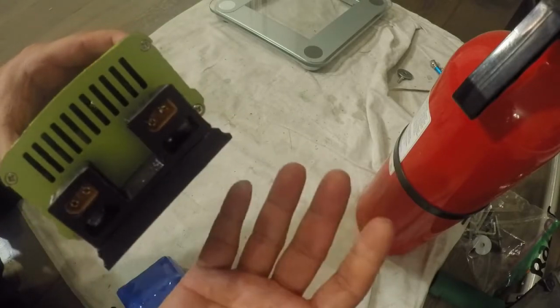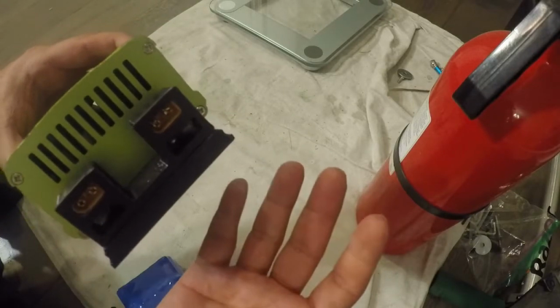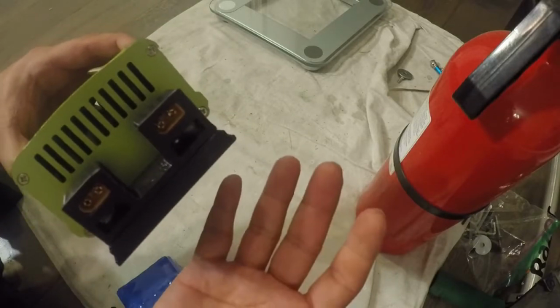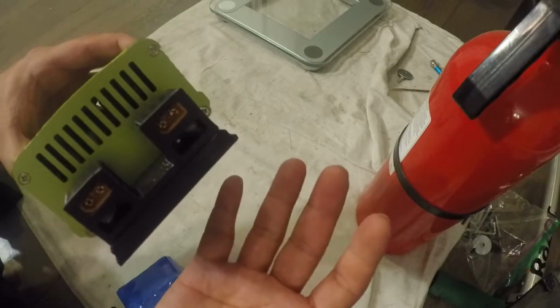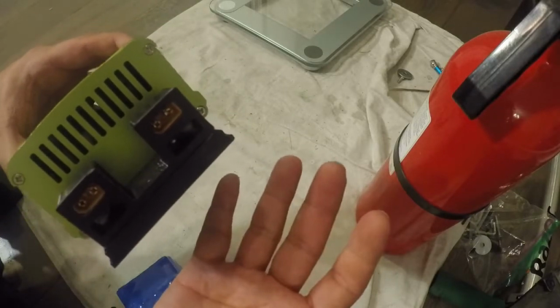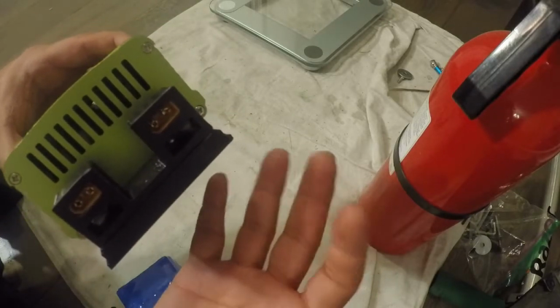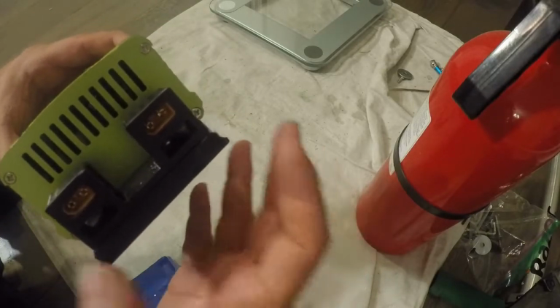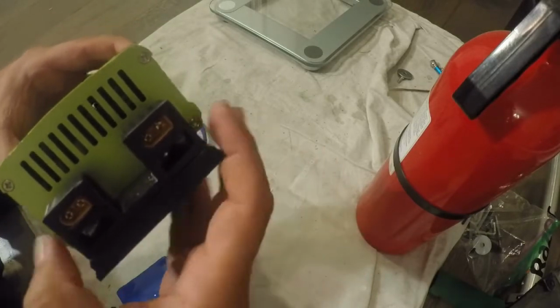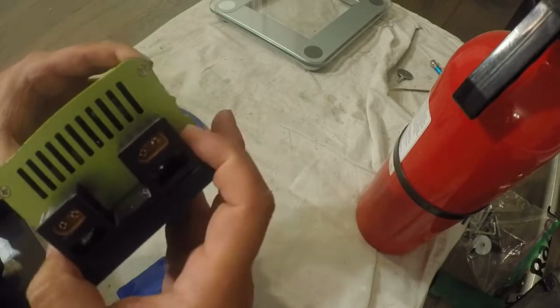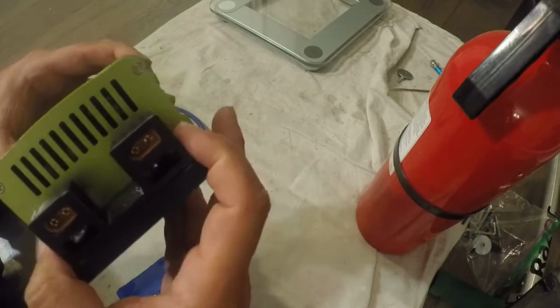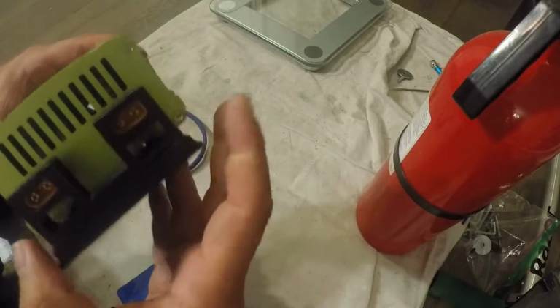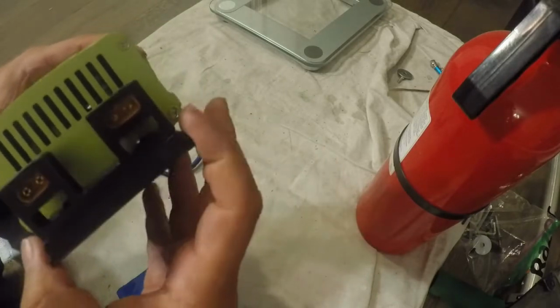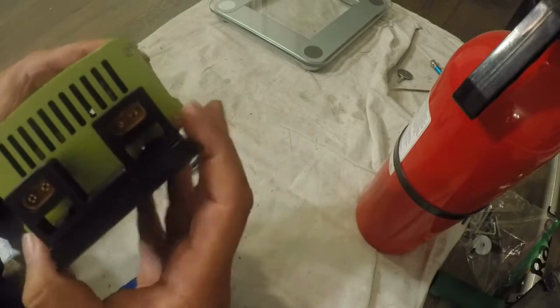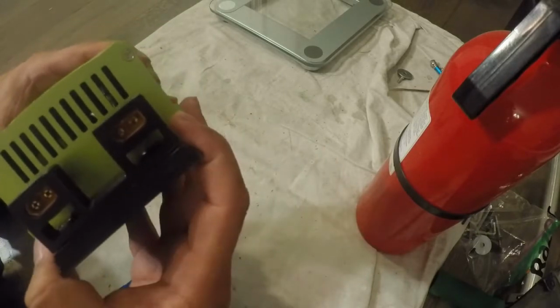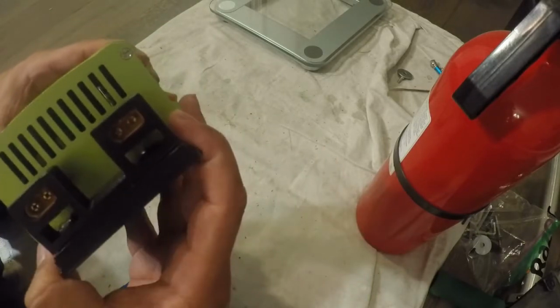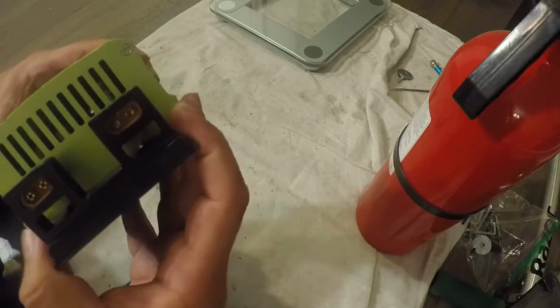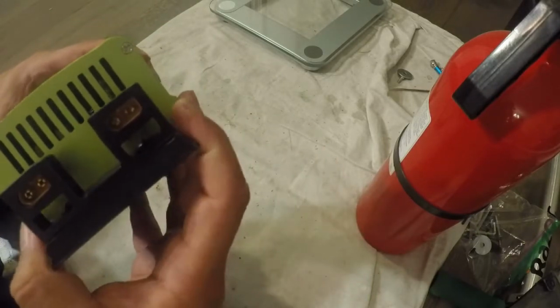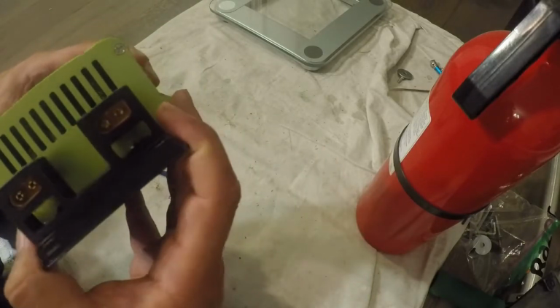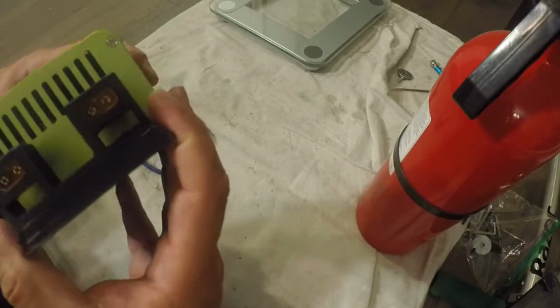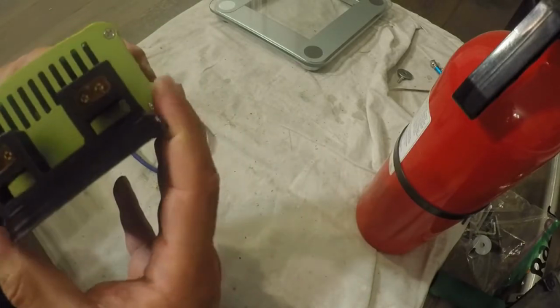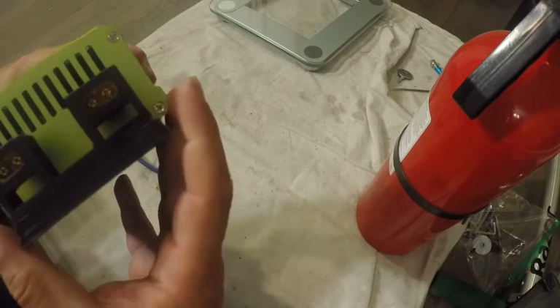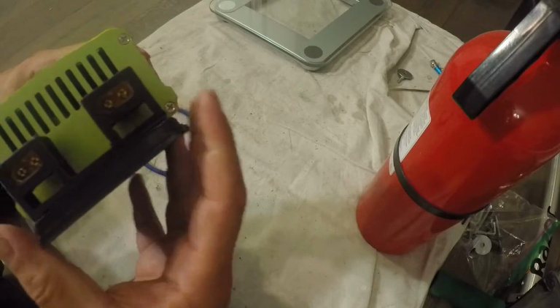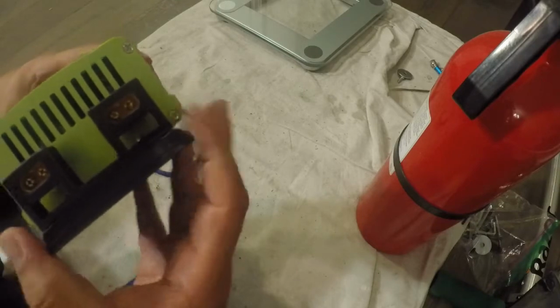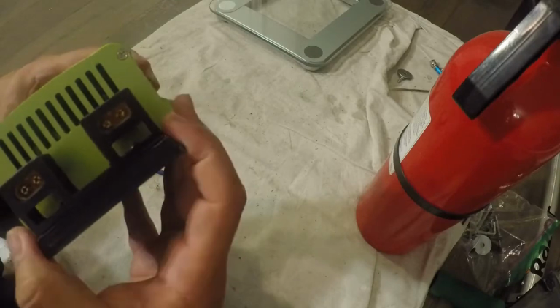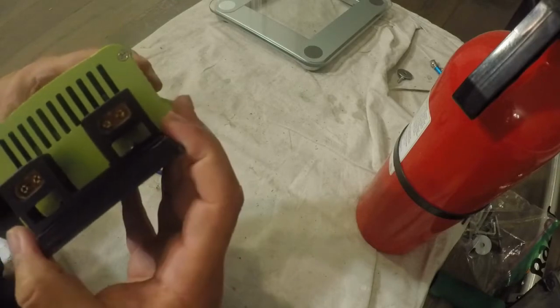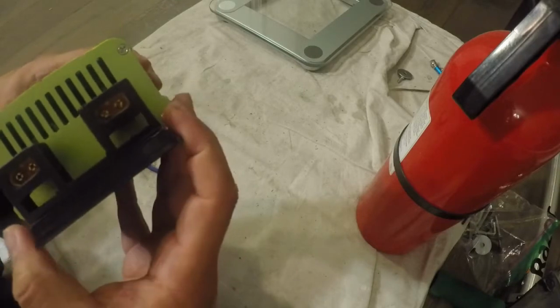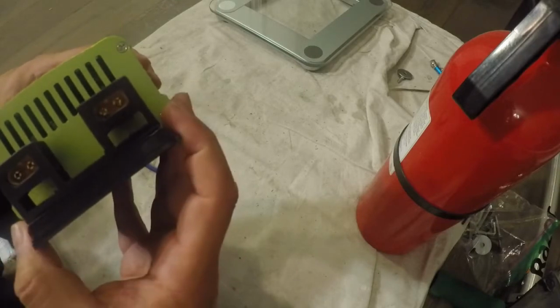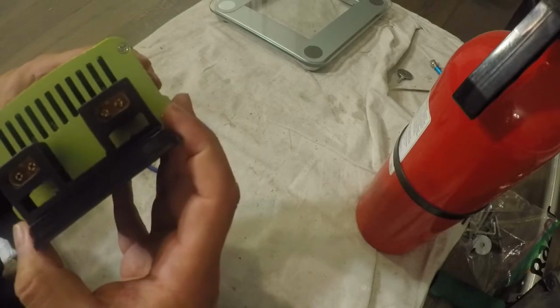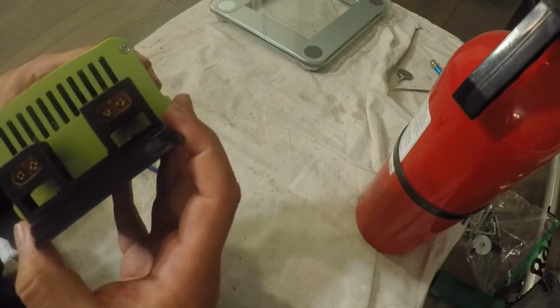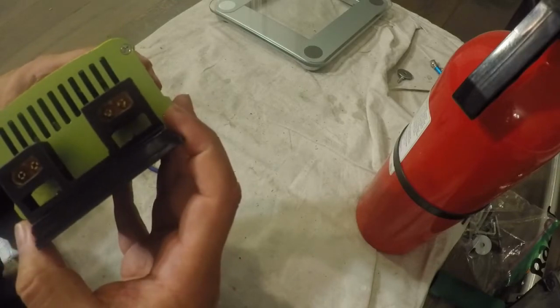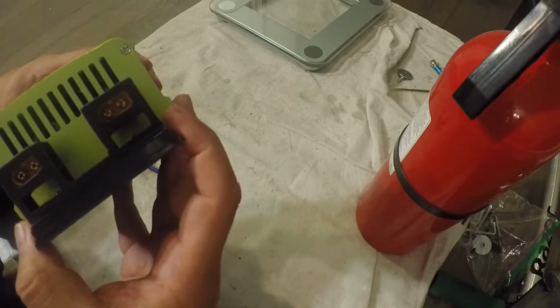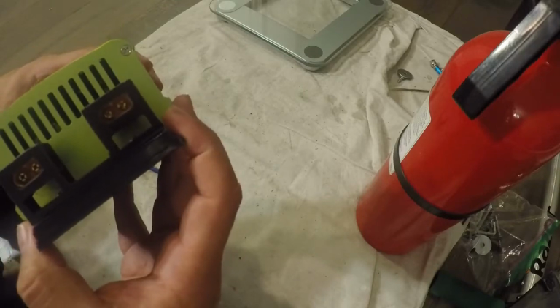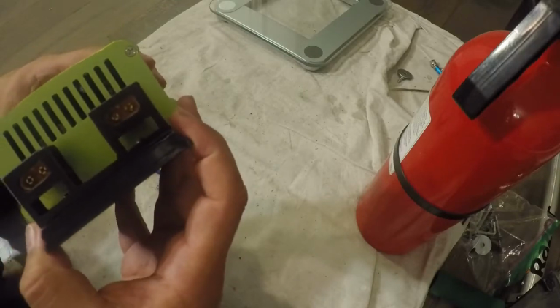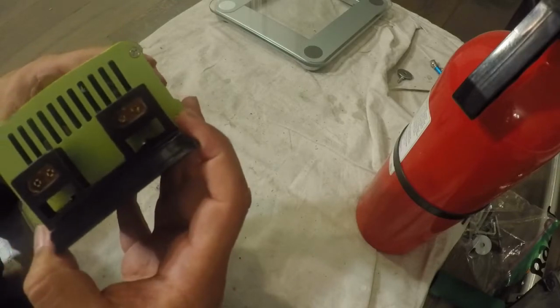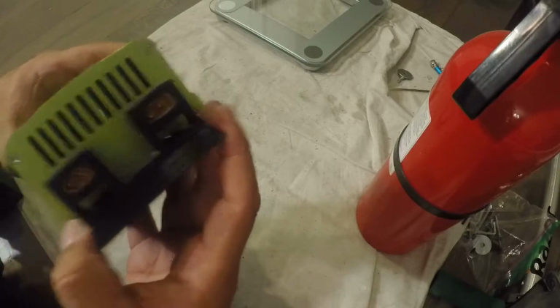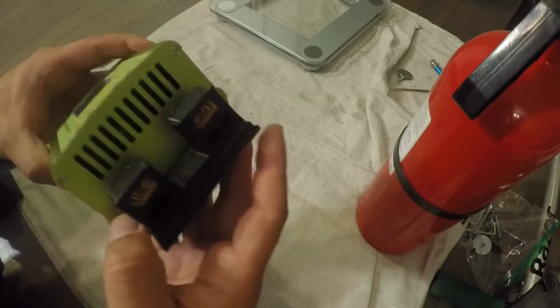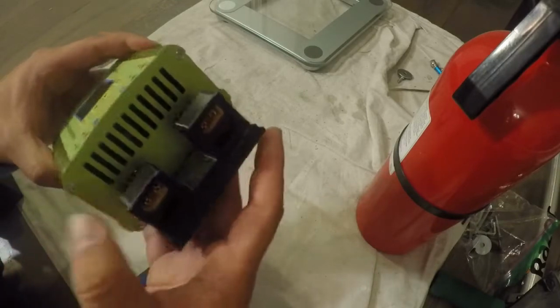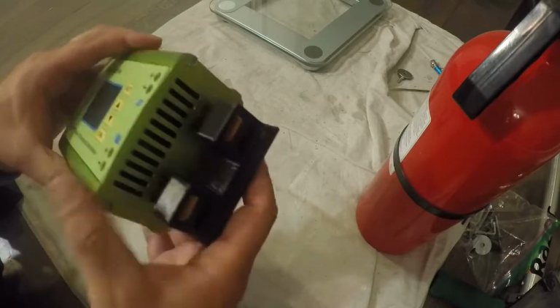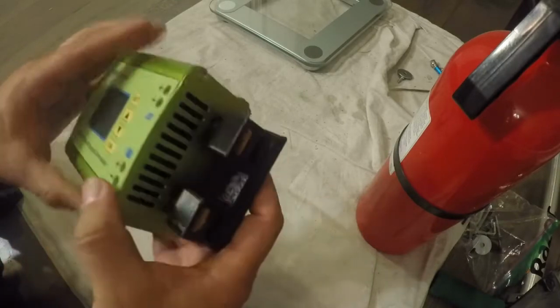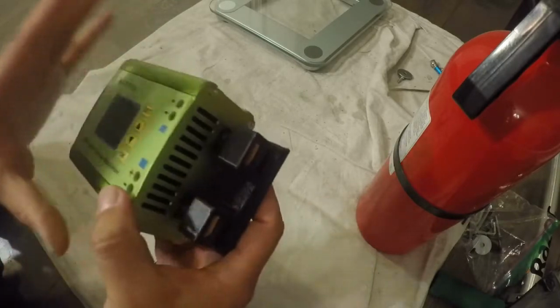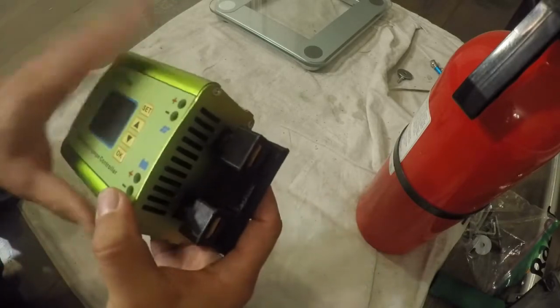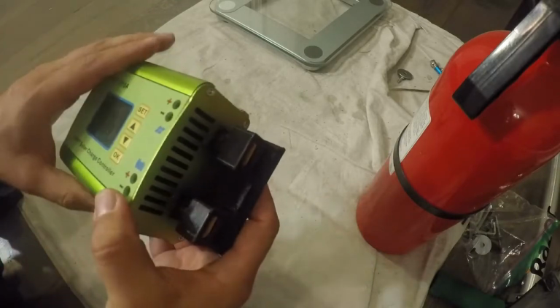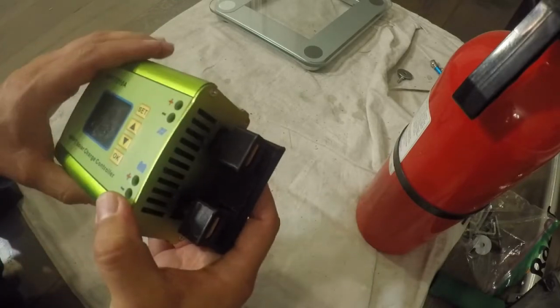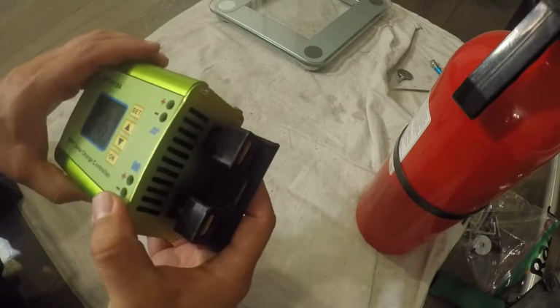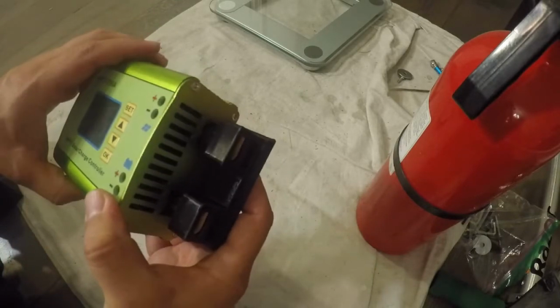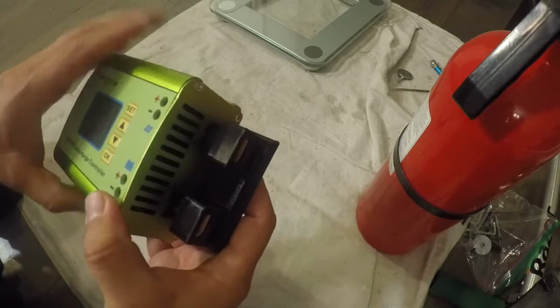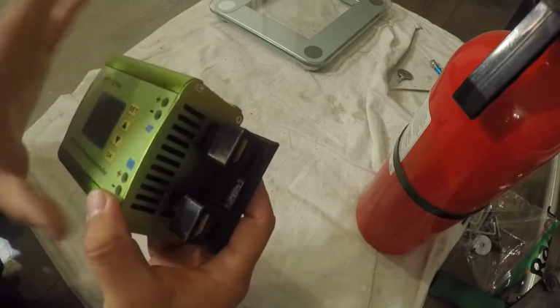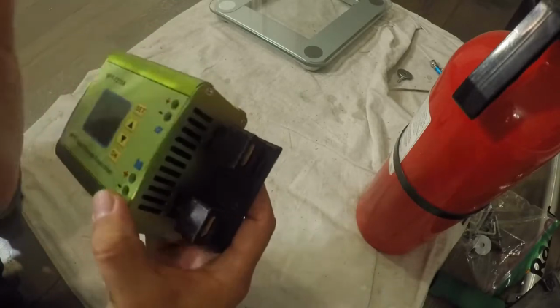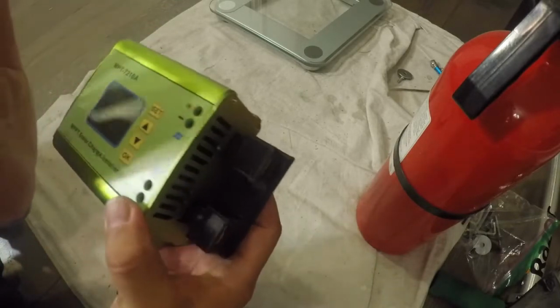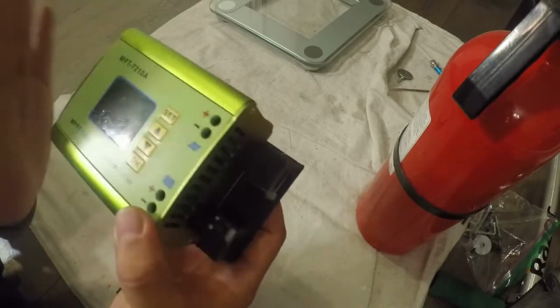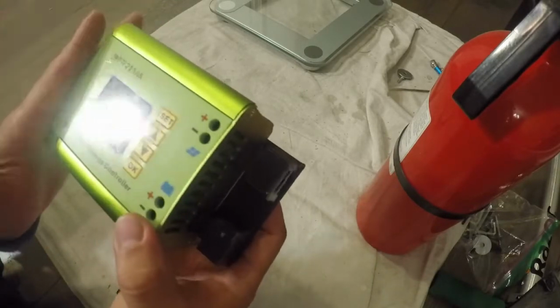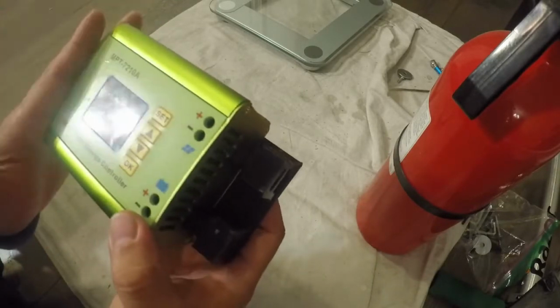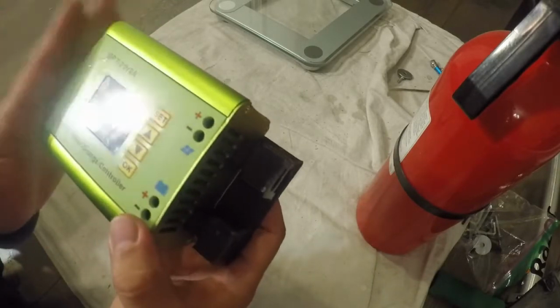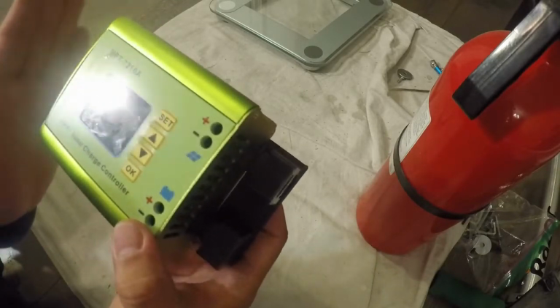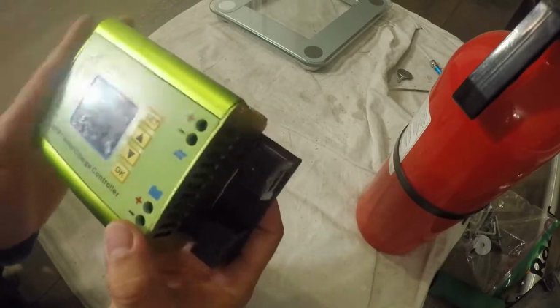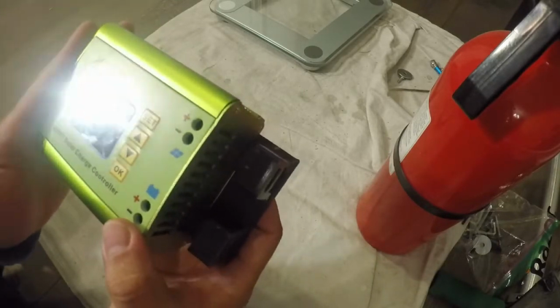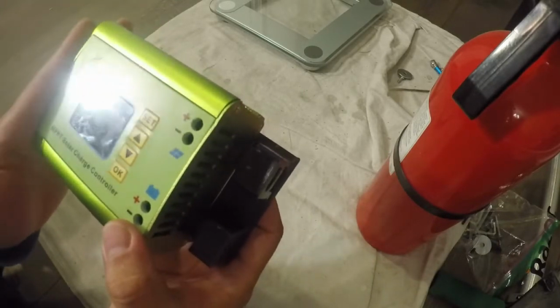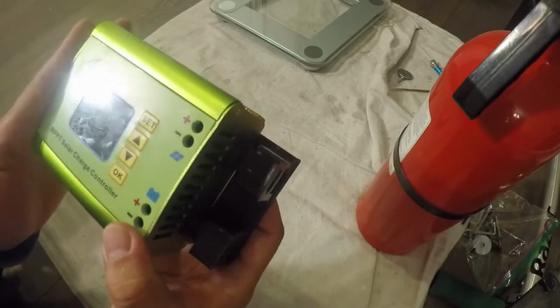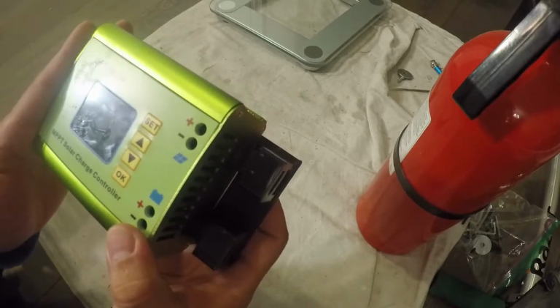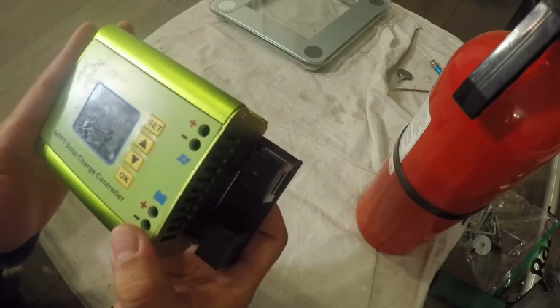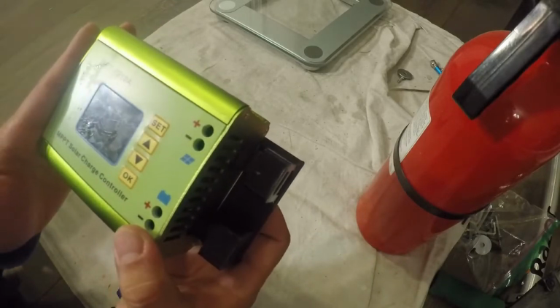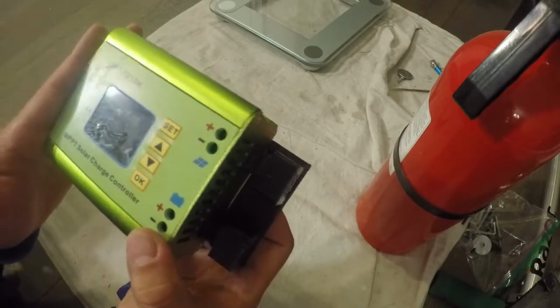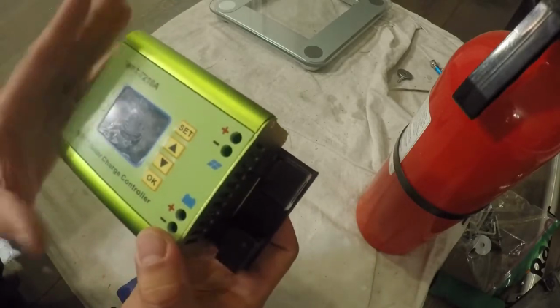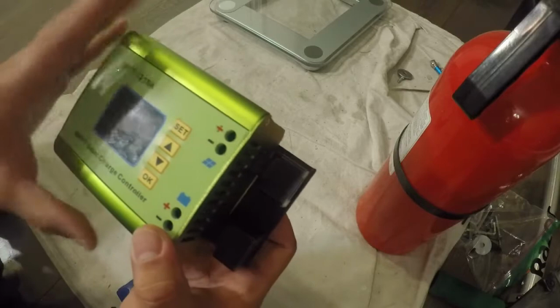You could do it yourself, though I'm not sure how much more it would cost. But that's one of the conveniences that come with buying this kit from Carve Power.